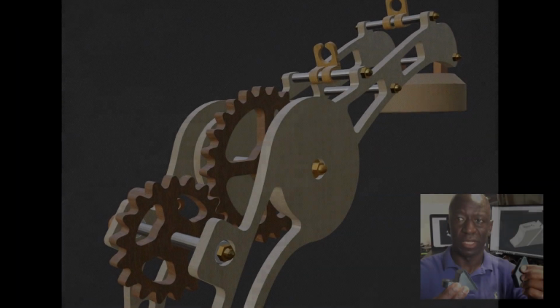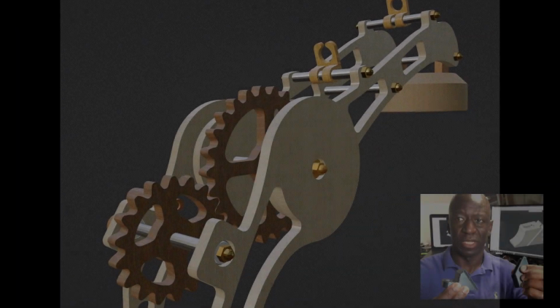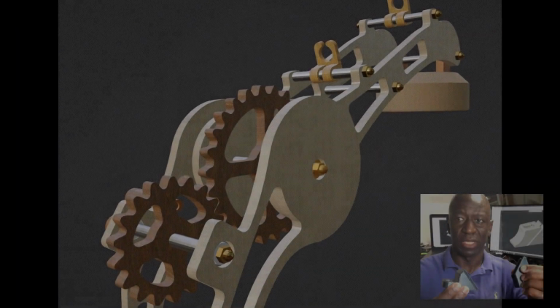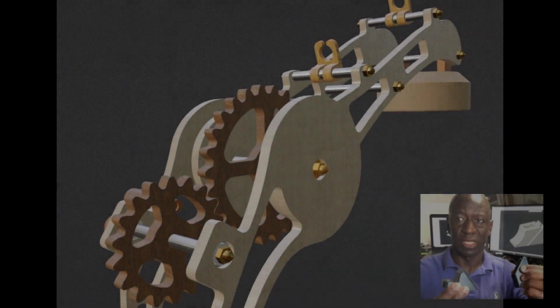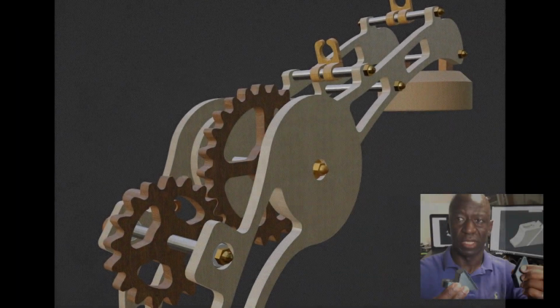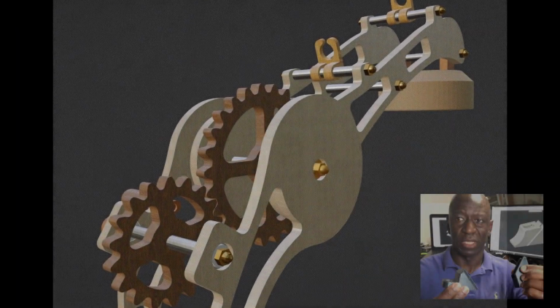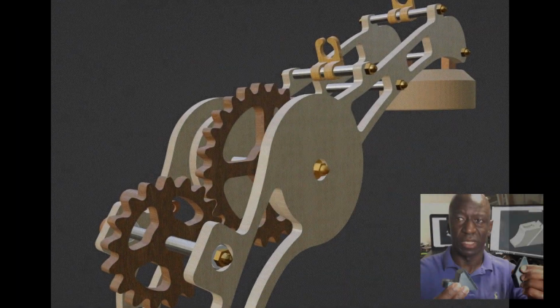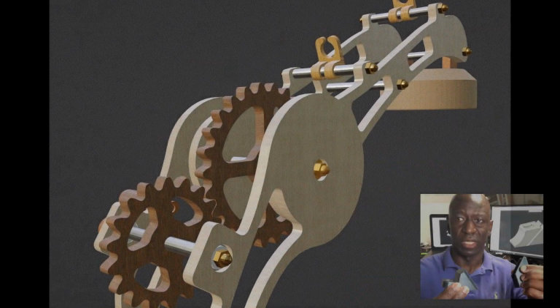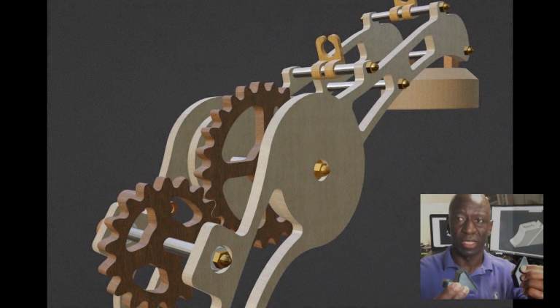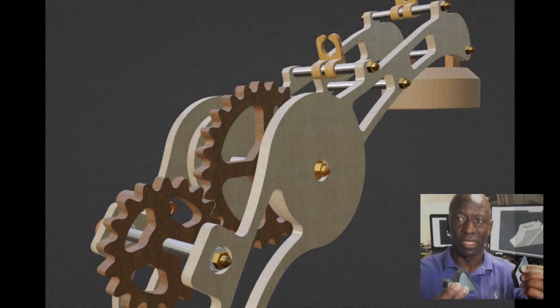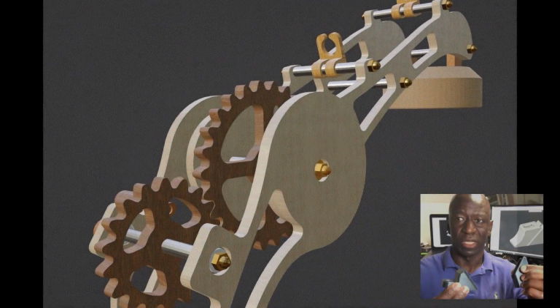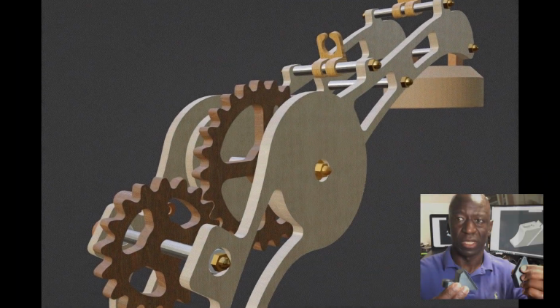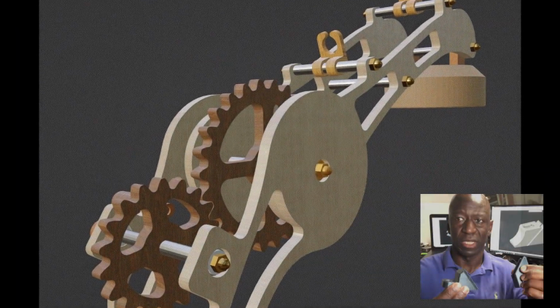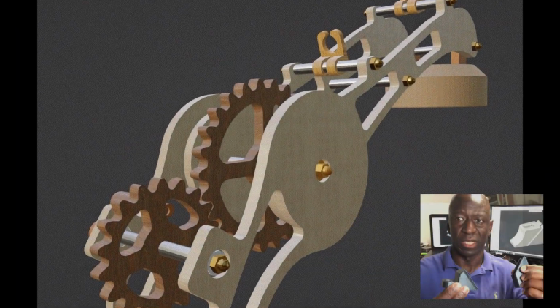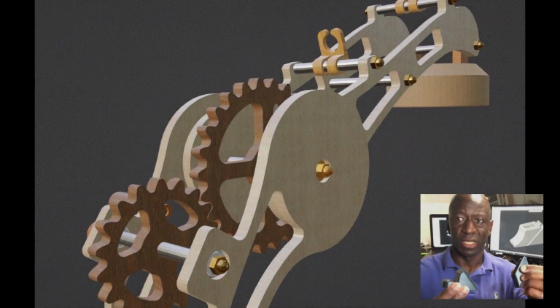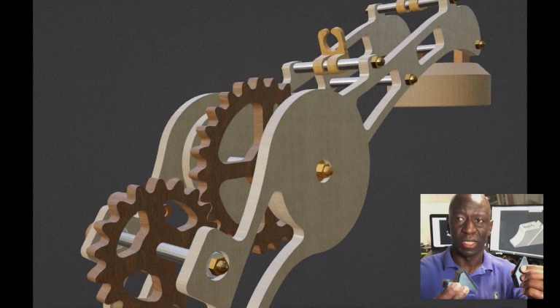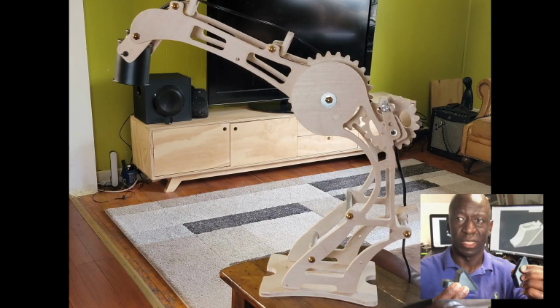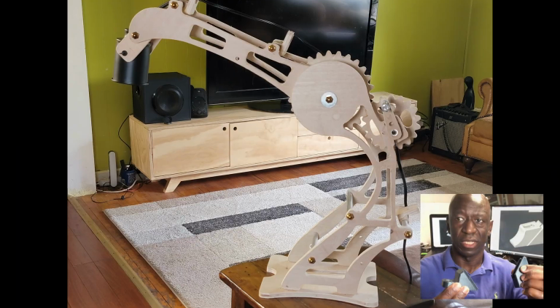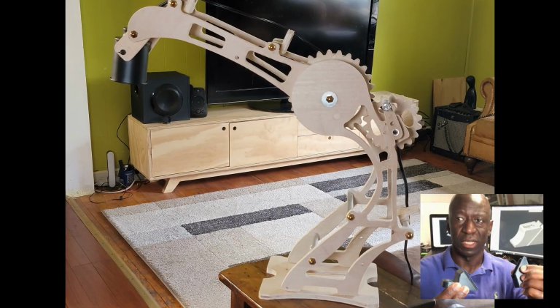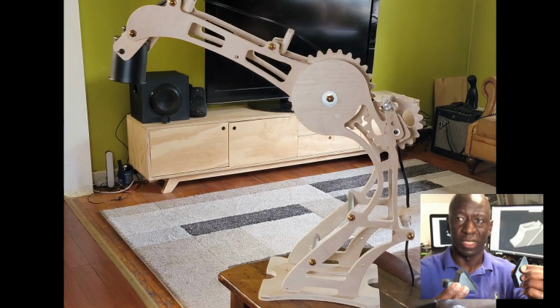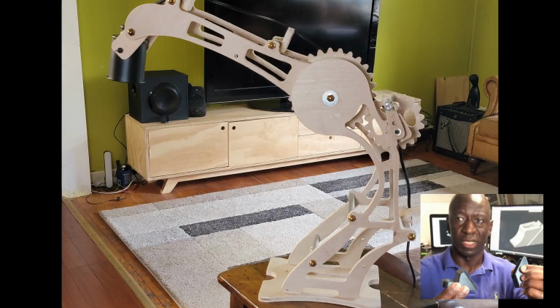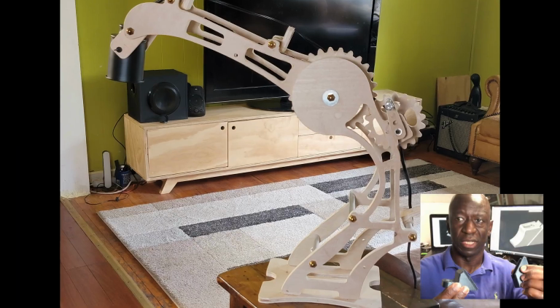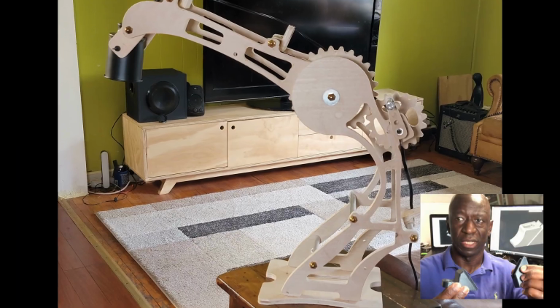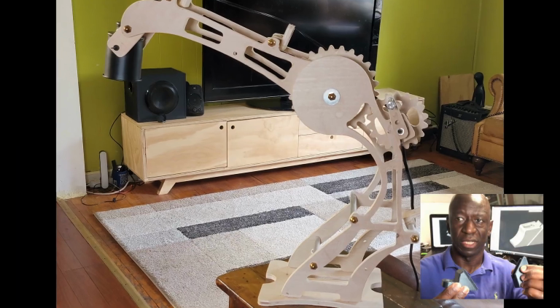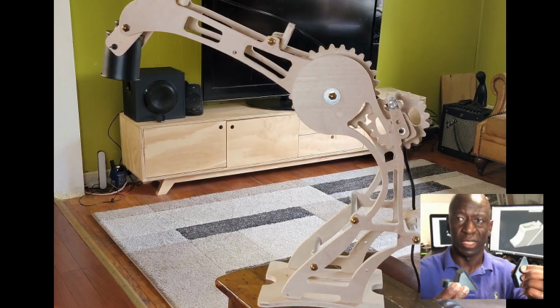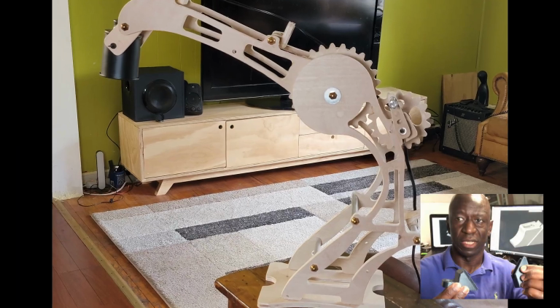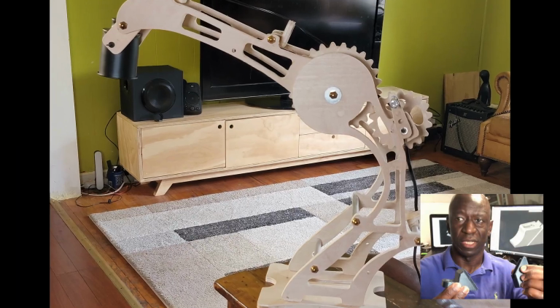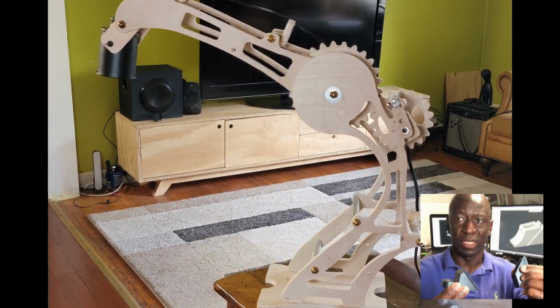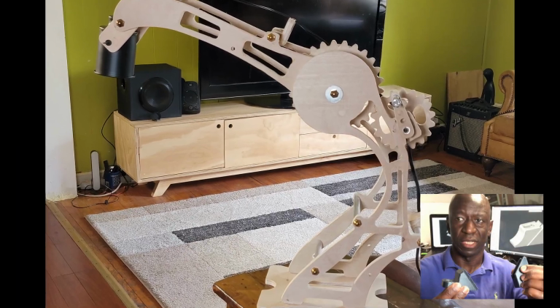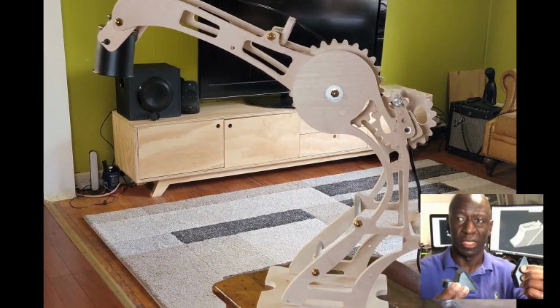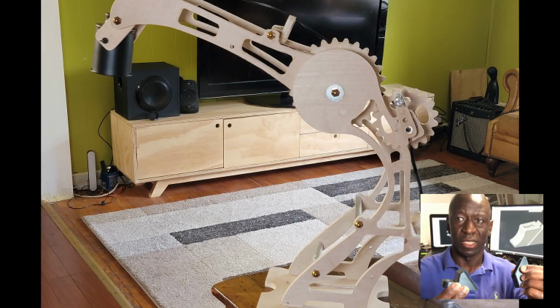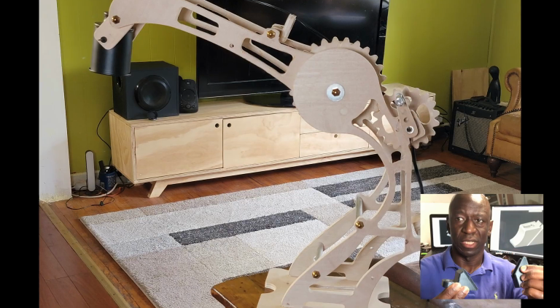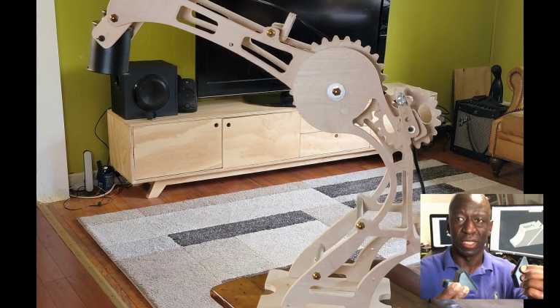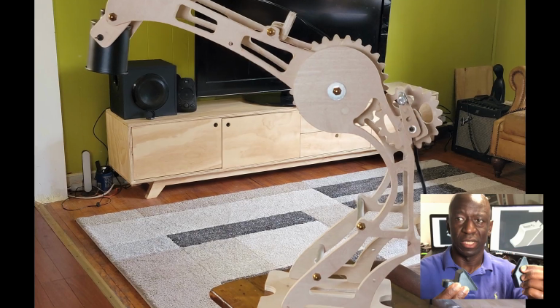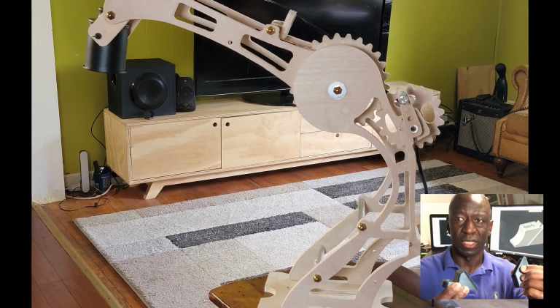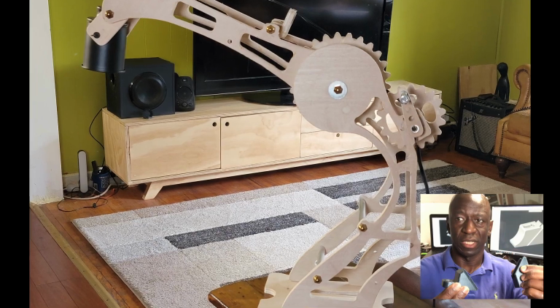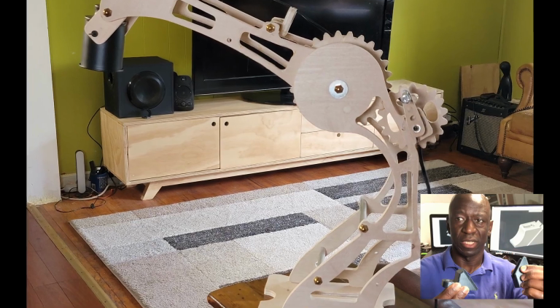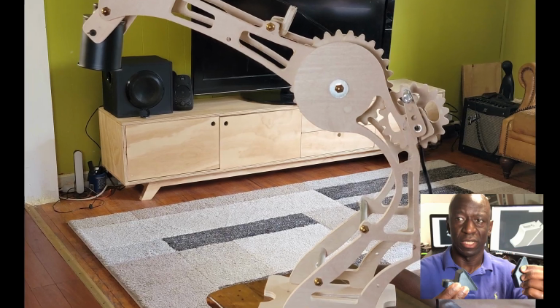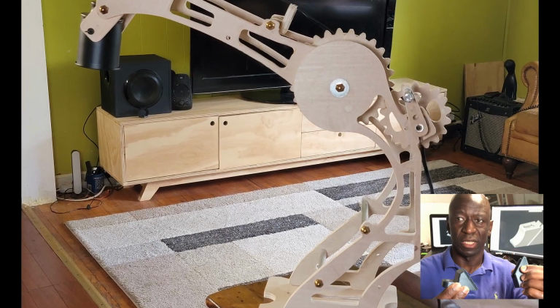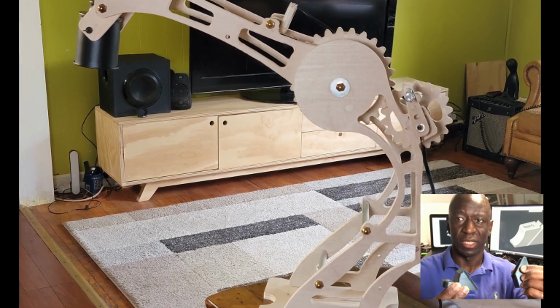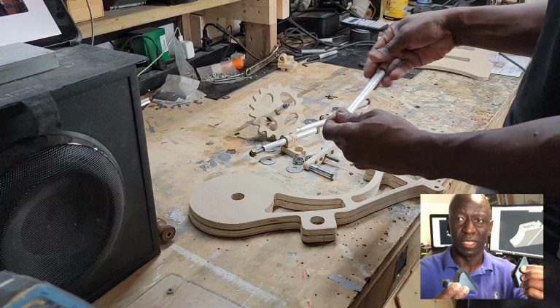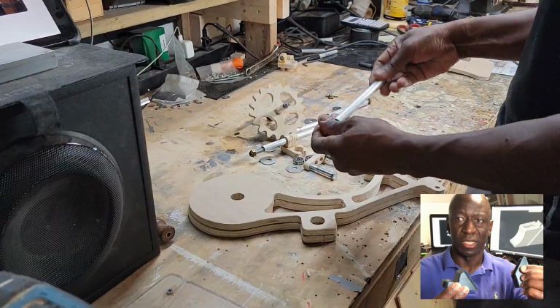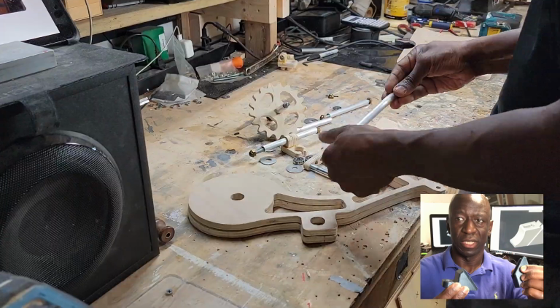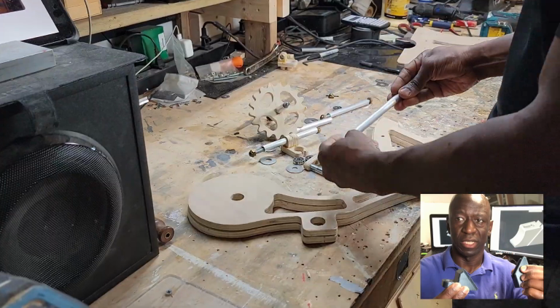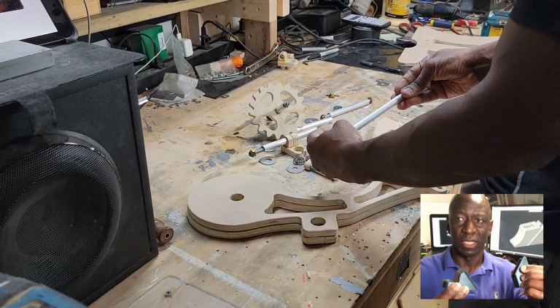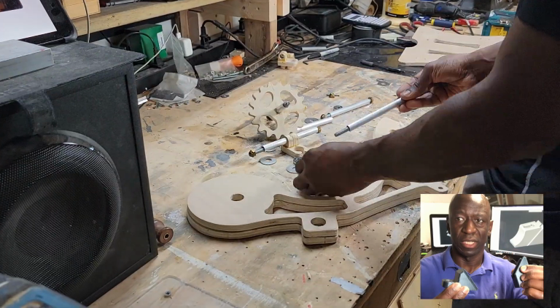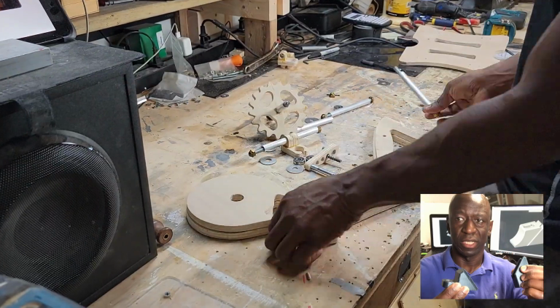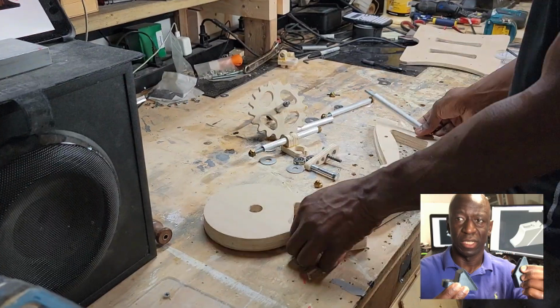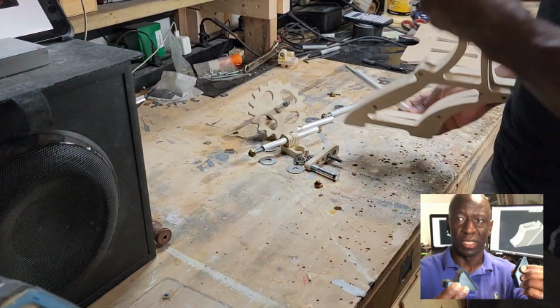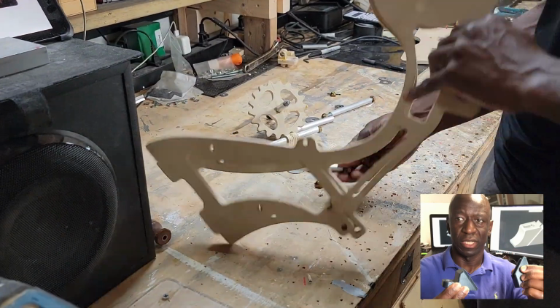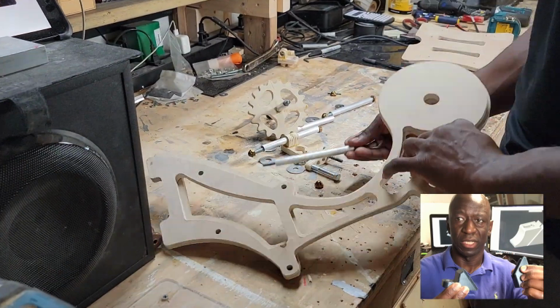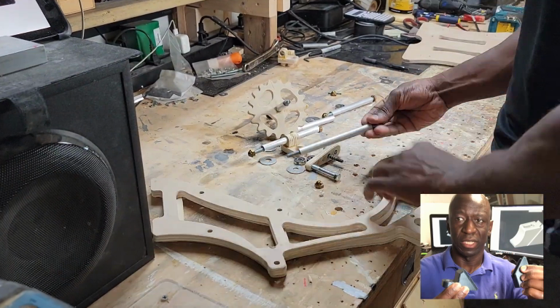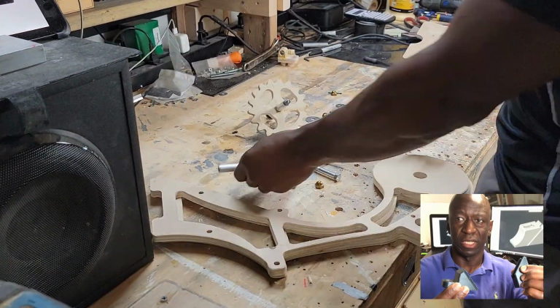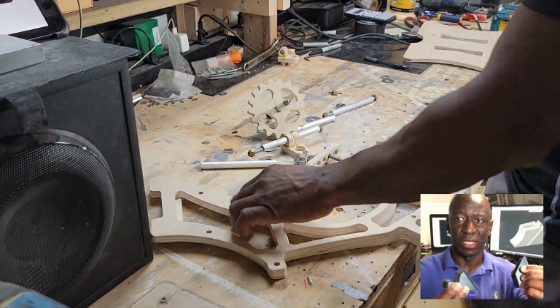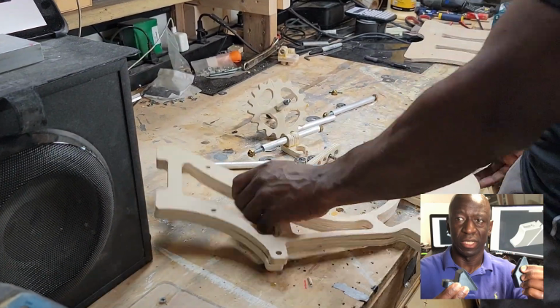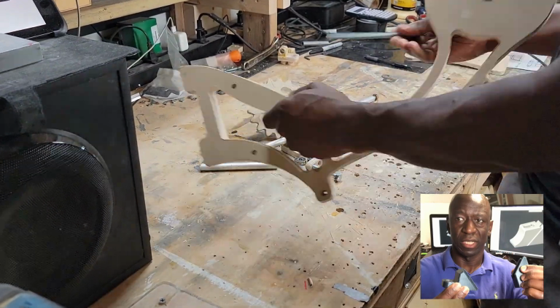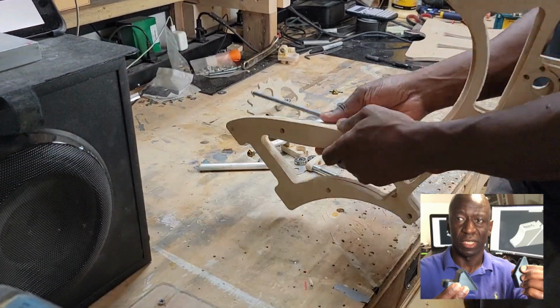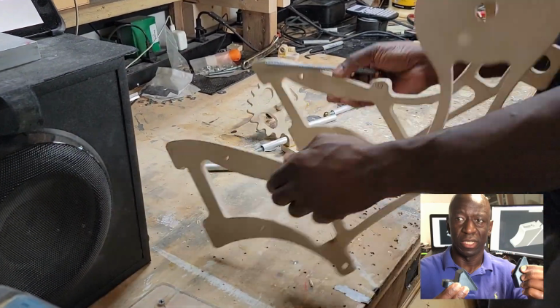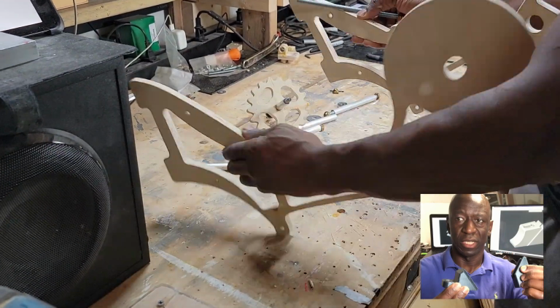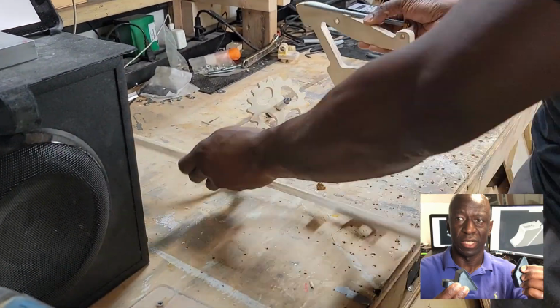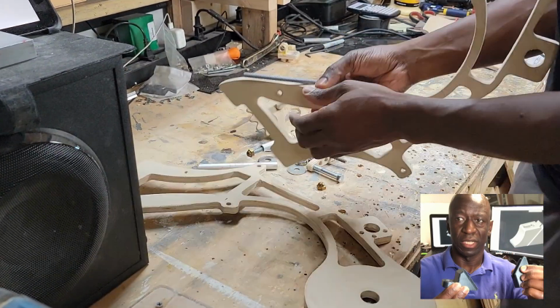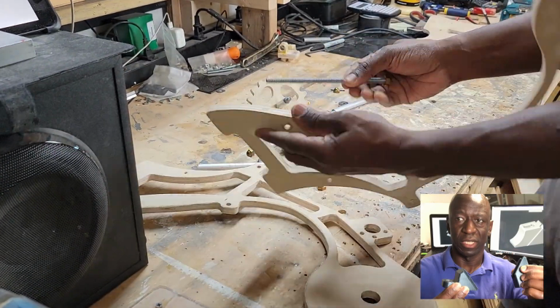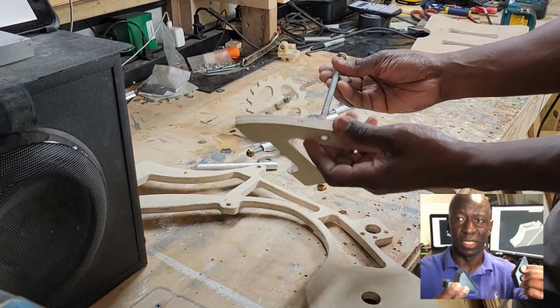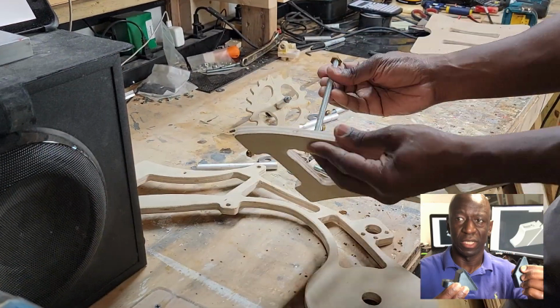Hi and welcome to my channel. I am Jono D'Ambo. In this channel the simple goal is to have fun with design and manufacturing.